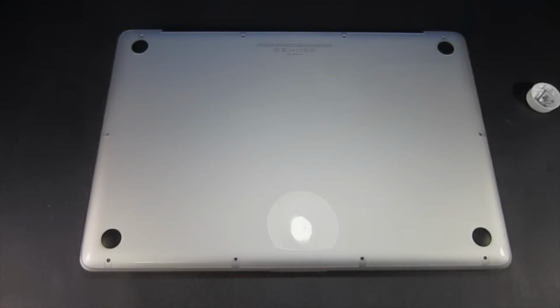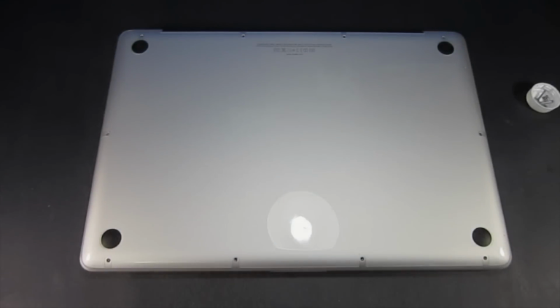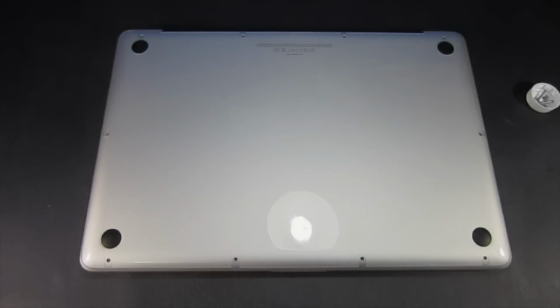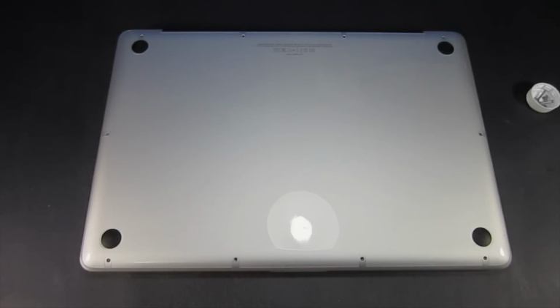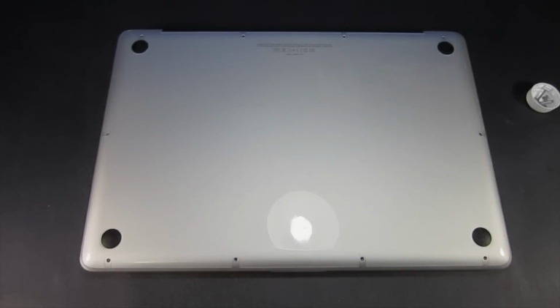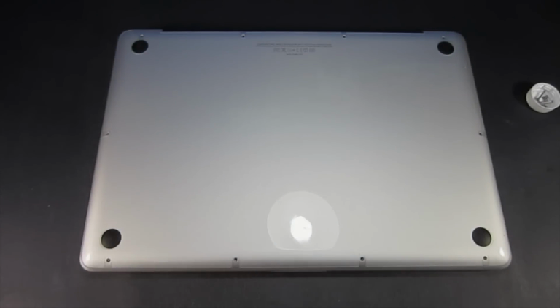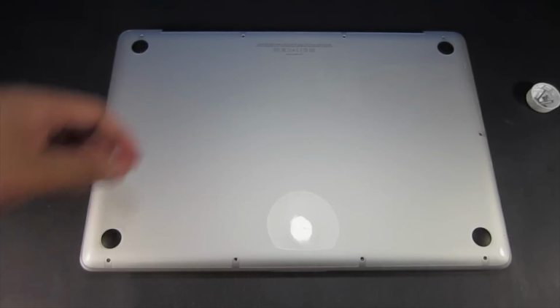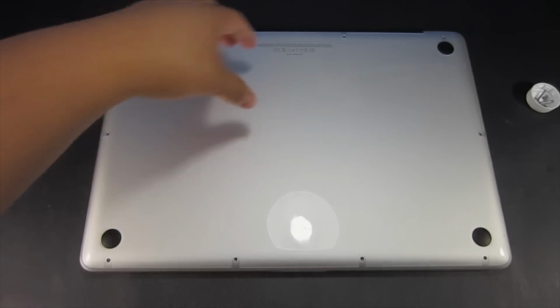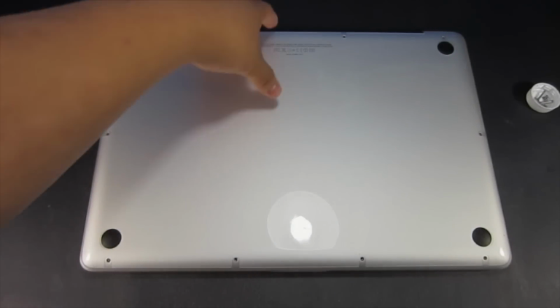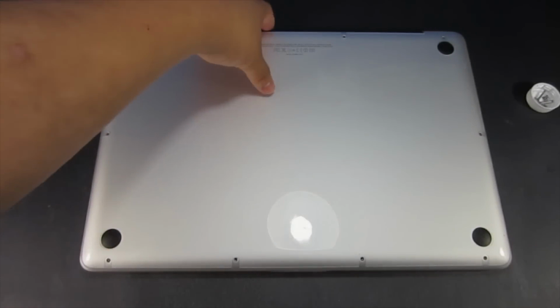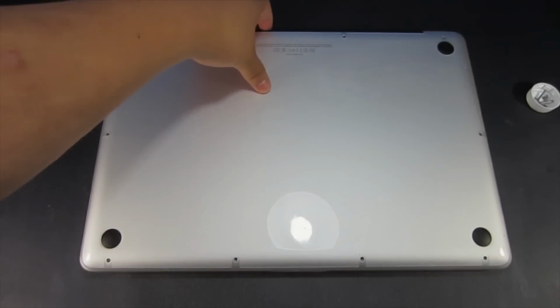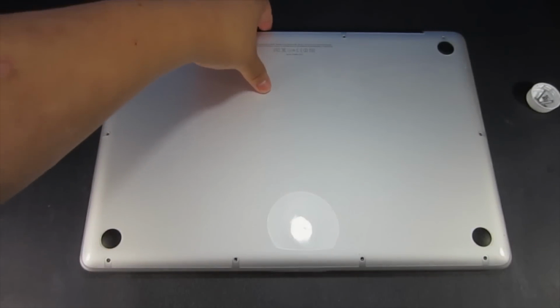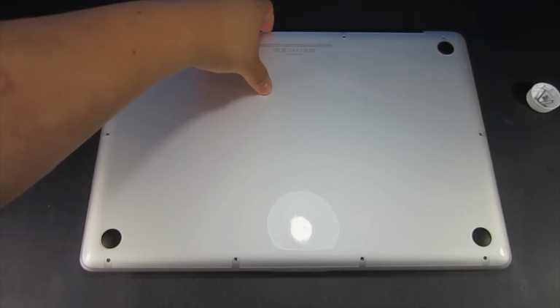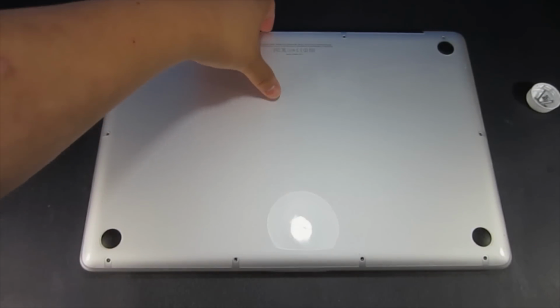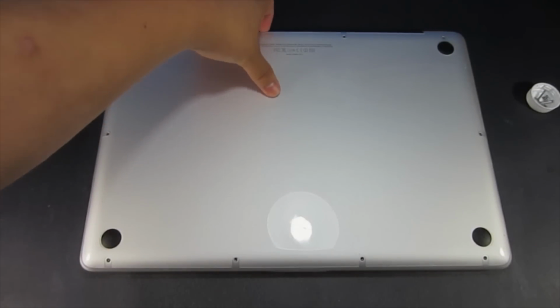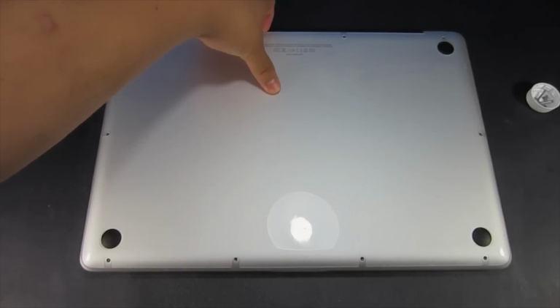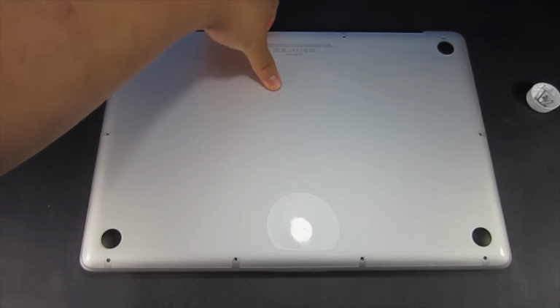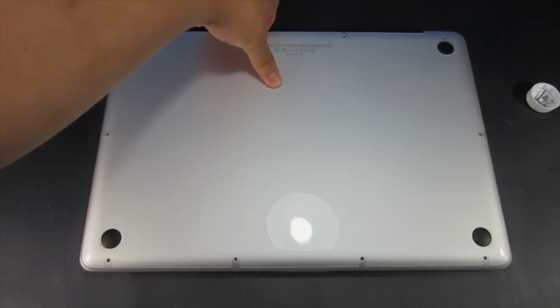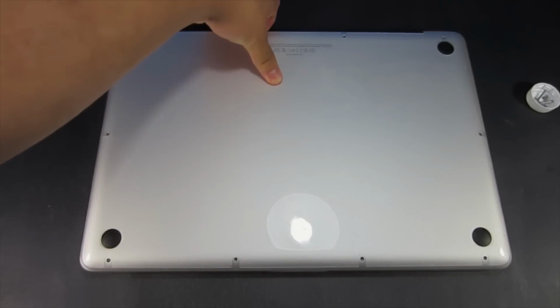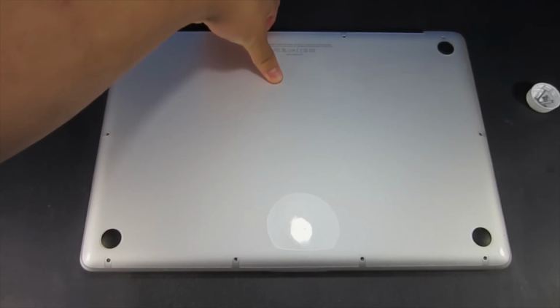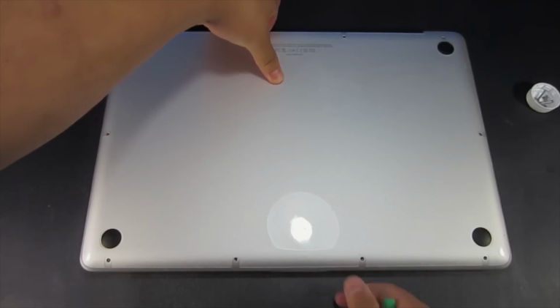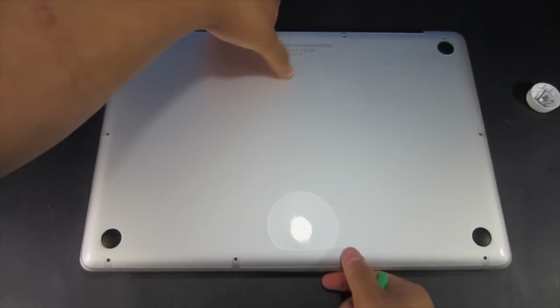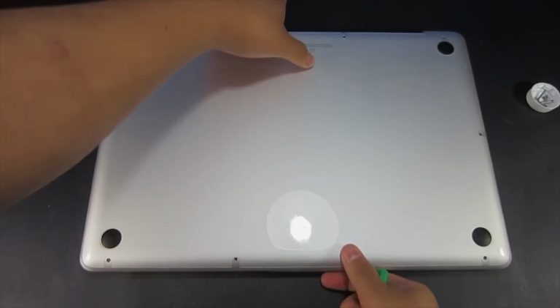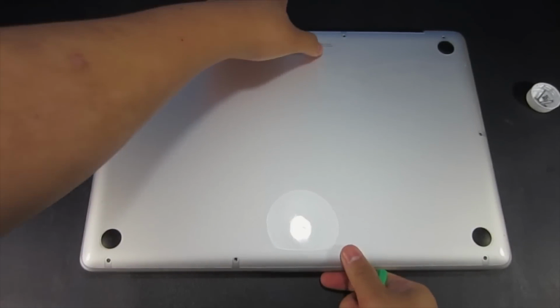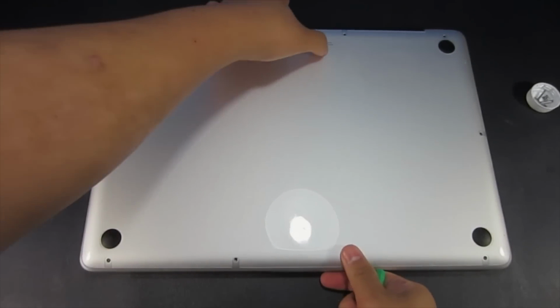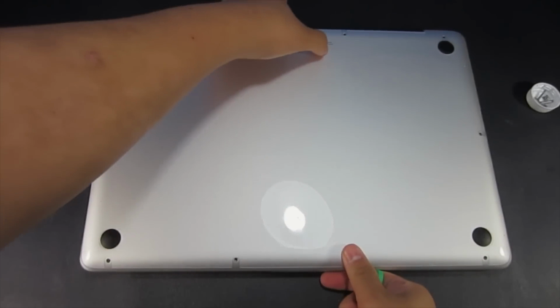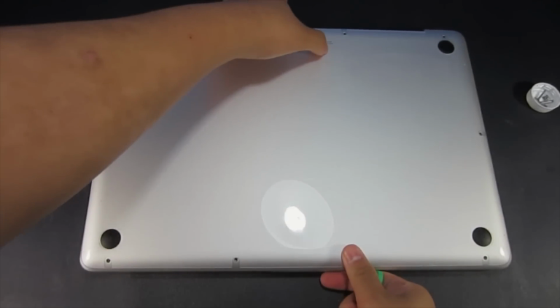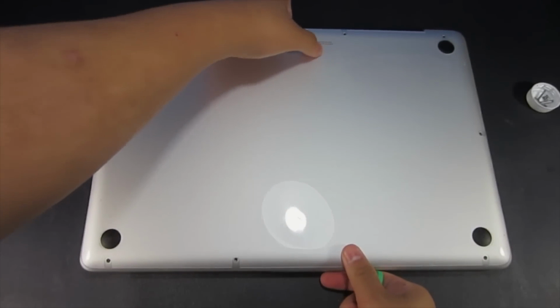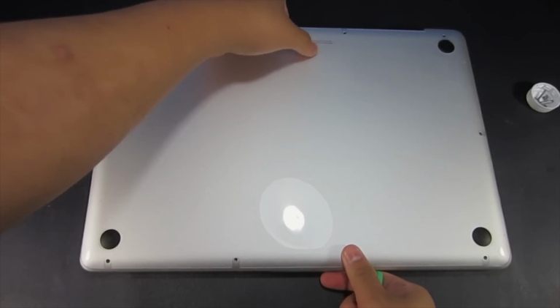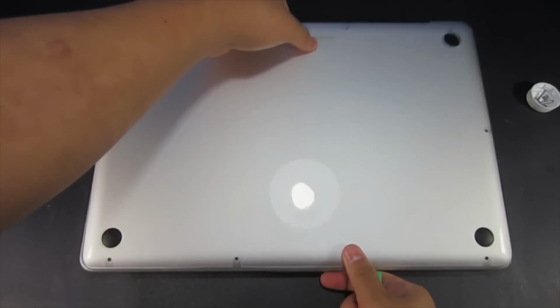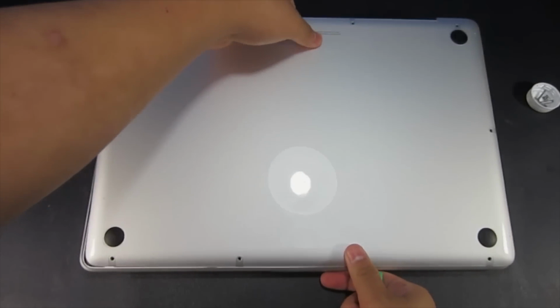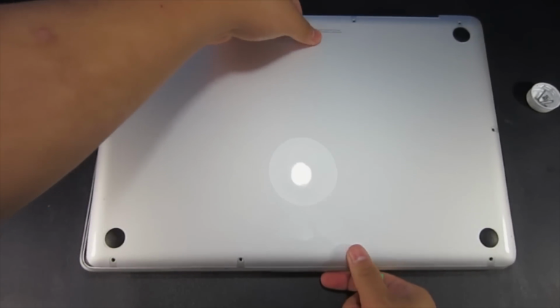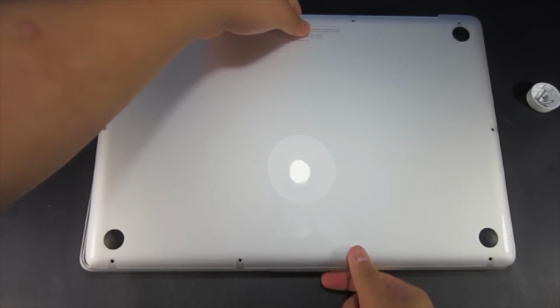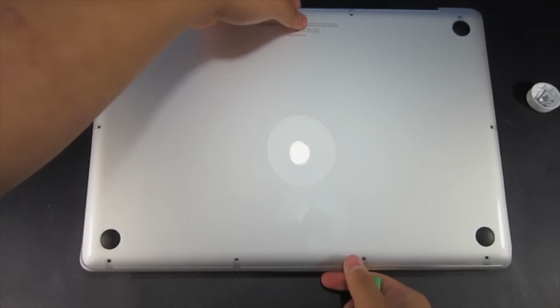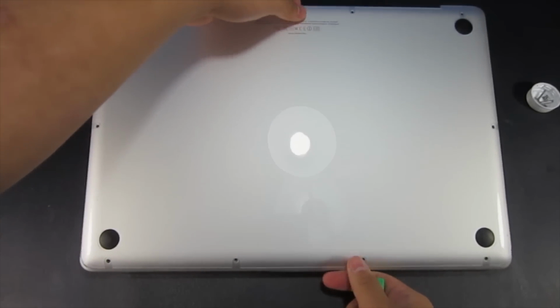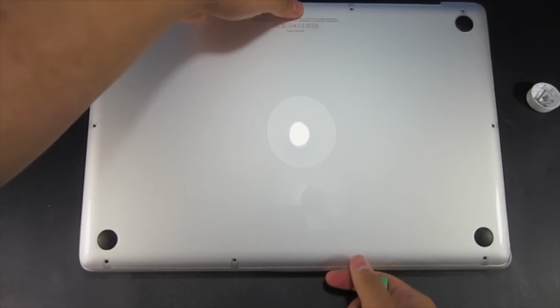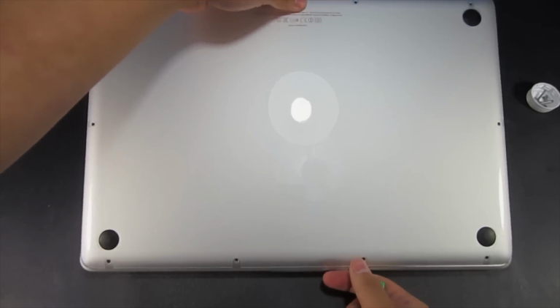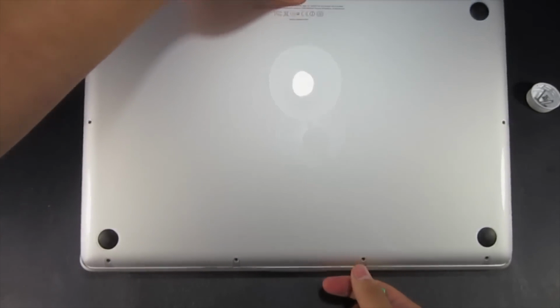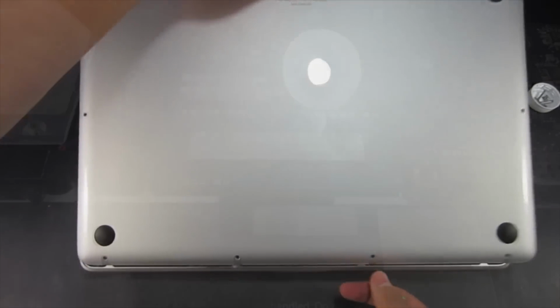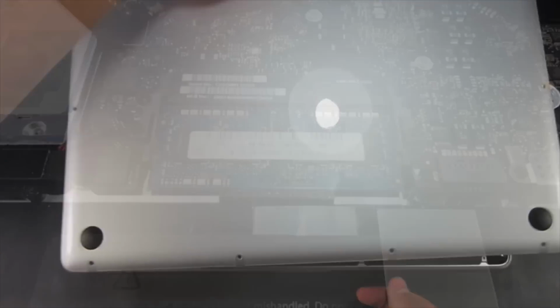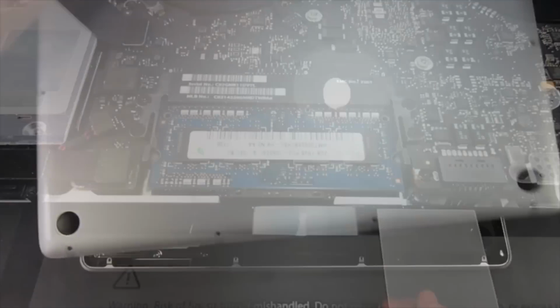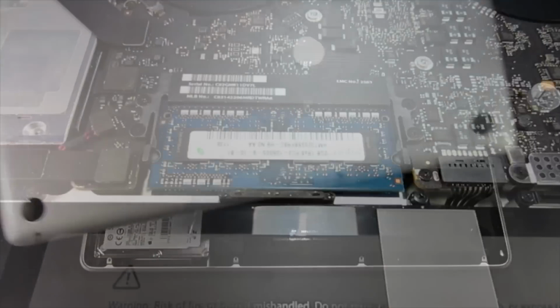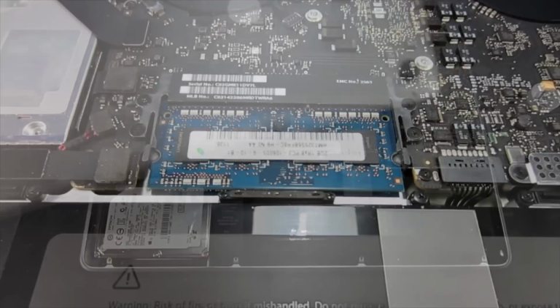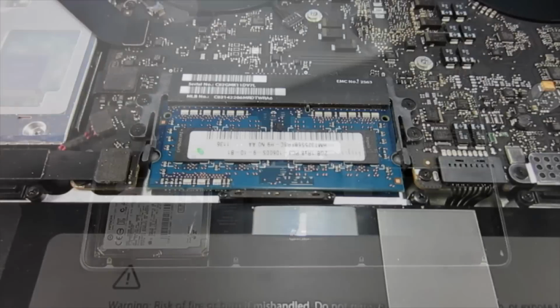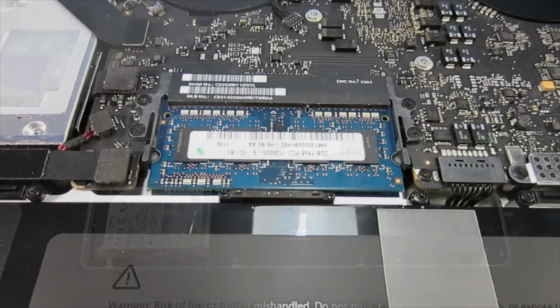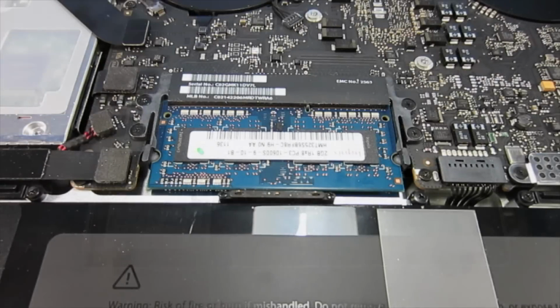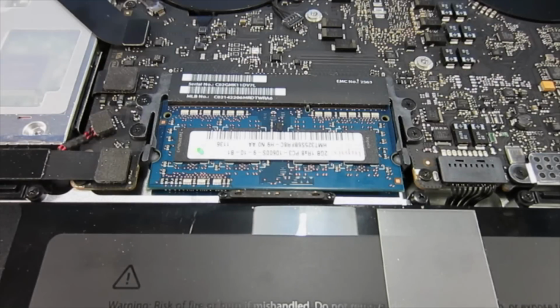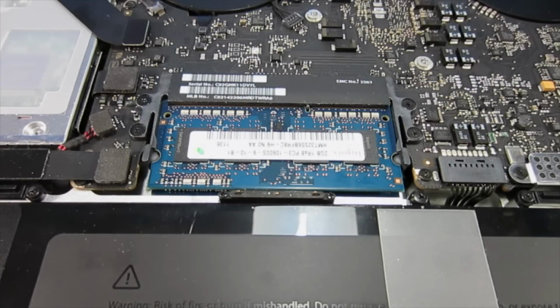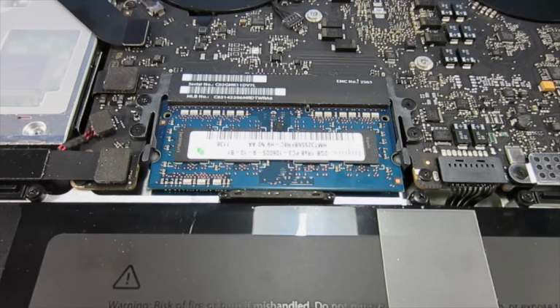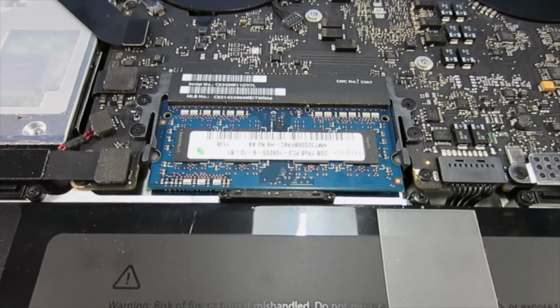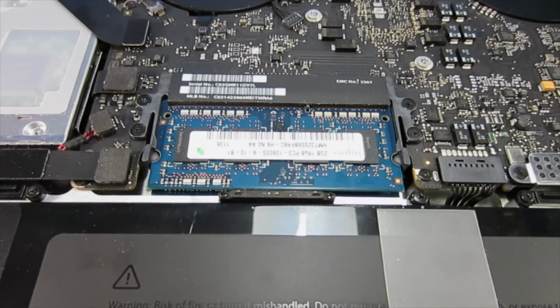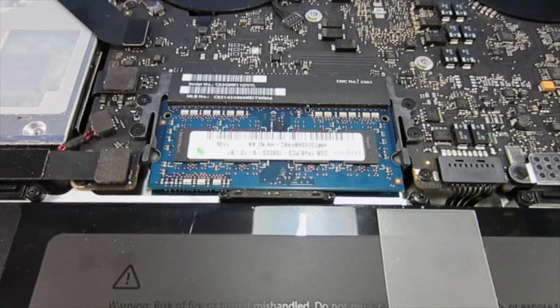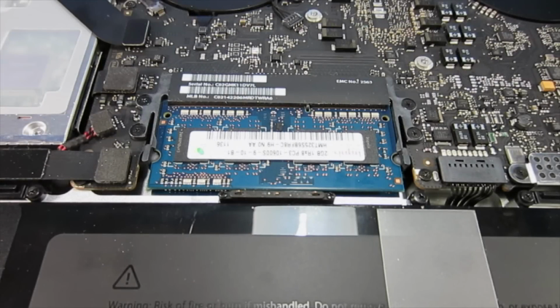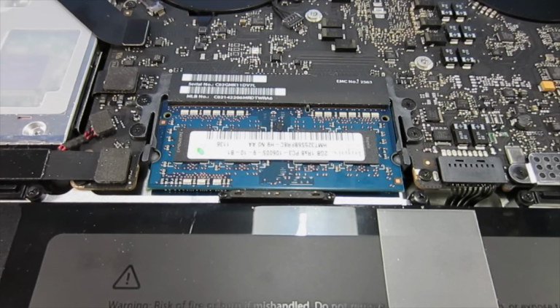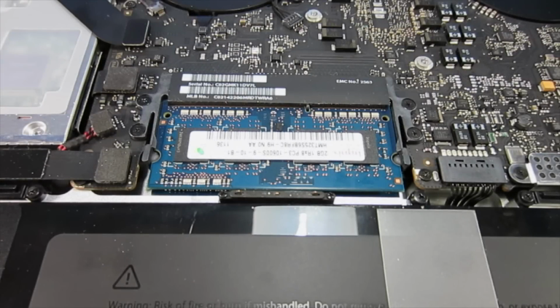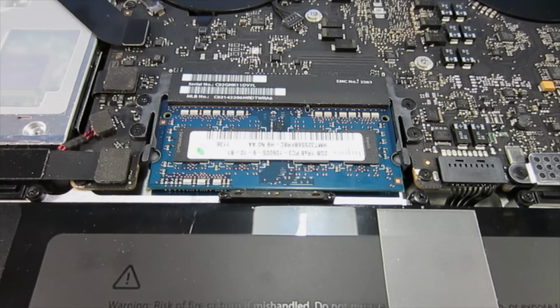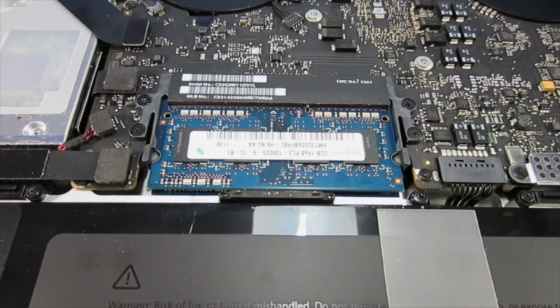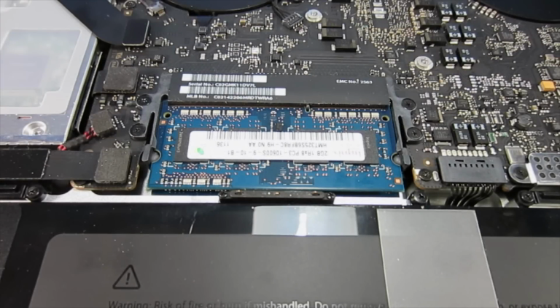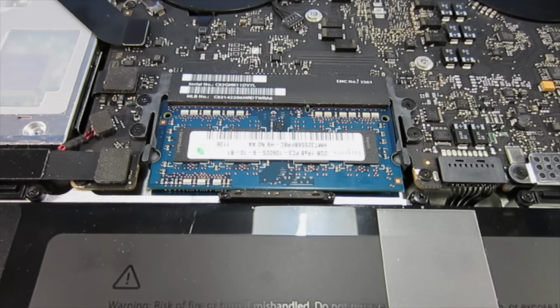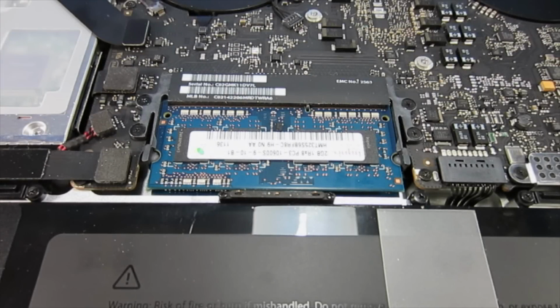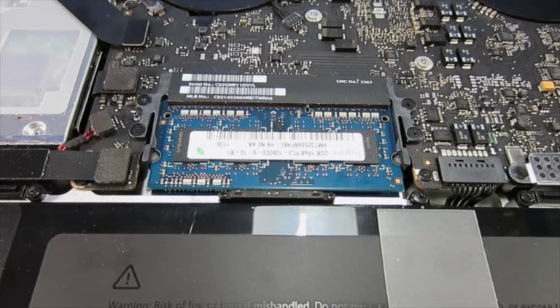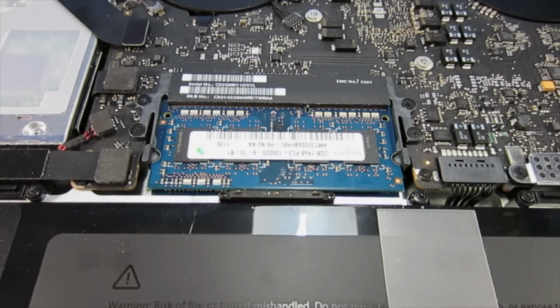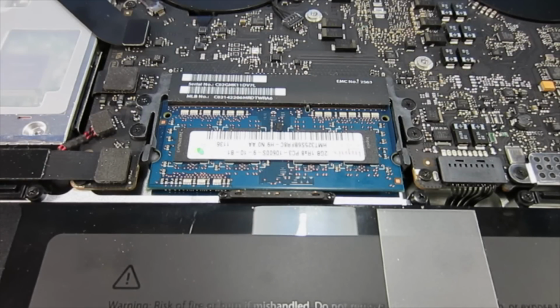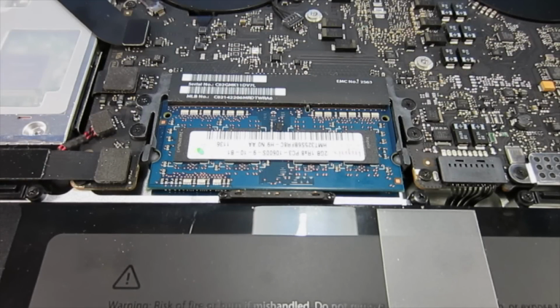Once you have all the screws removed, you can grab a hold of the back and just pull it off just like so. There might be a little bit of resistance but don't worry about that.